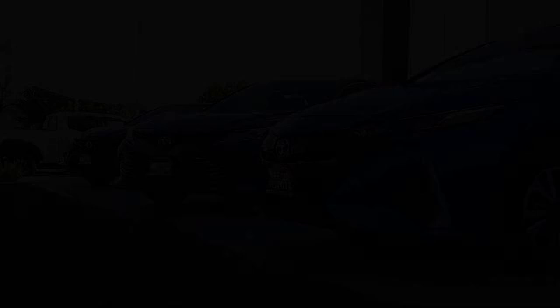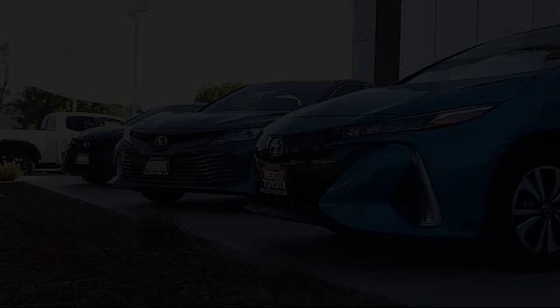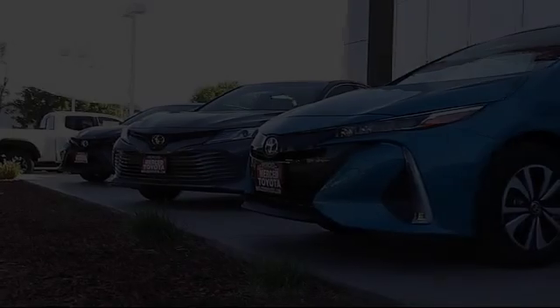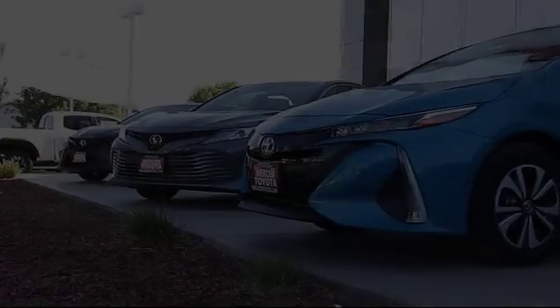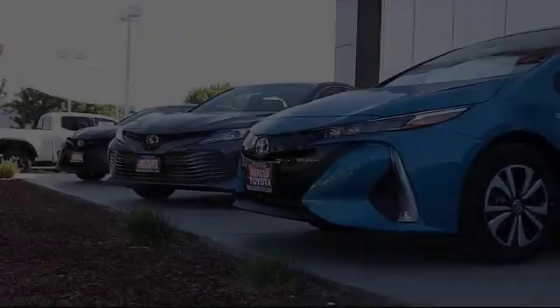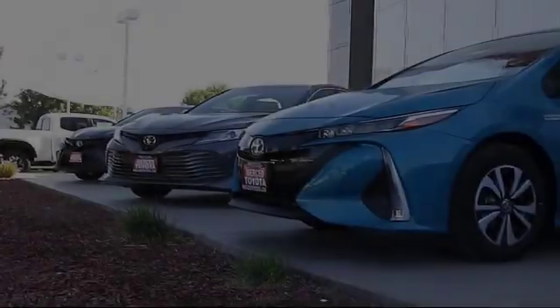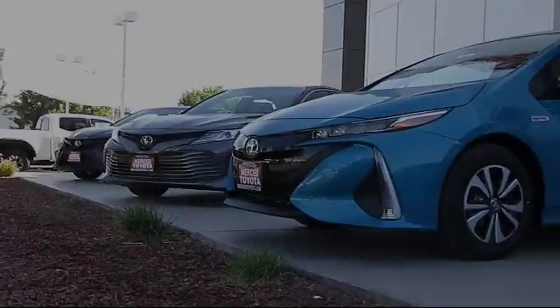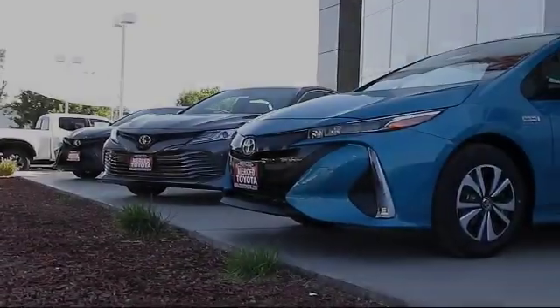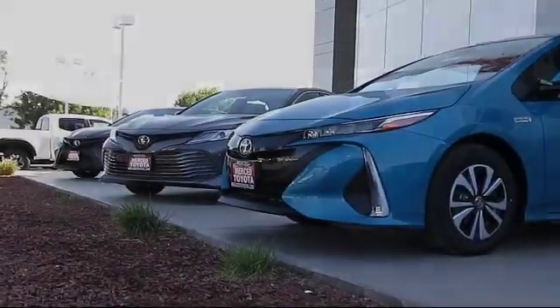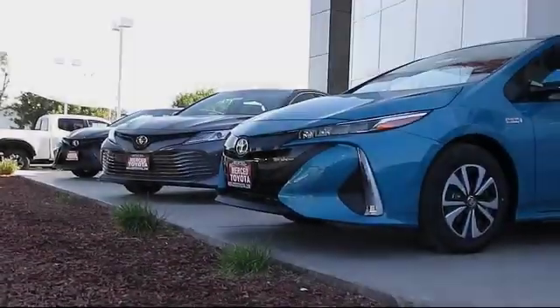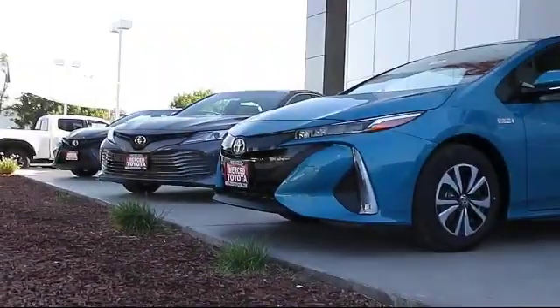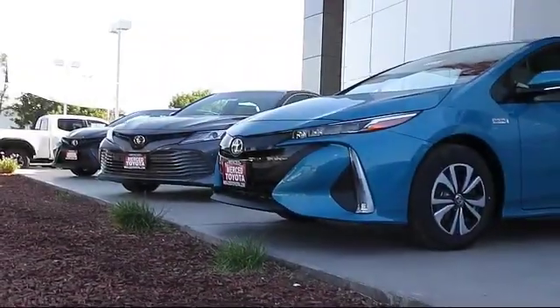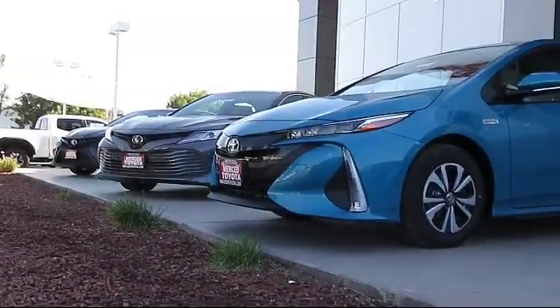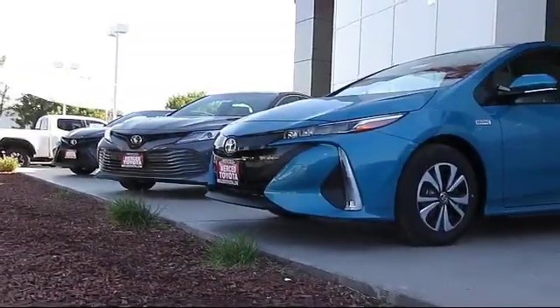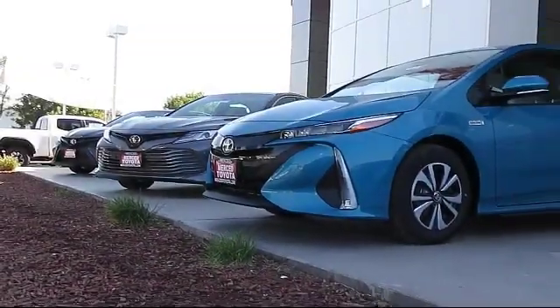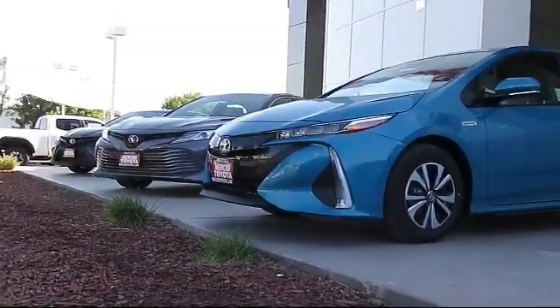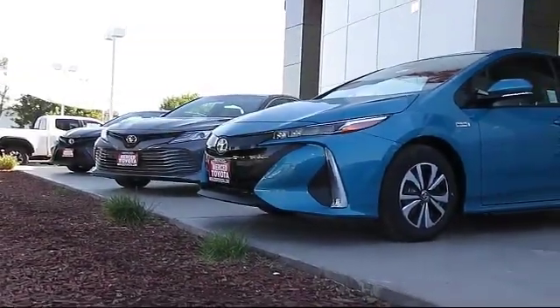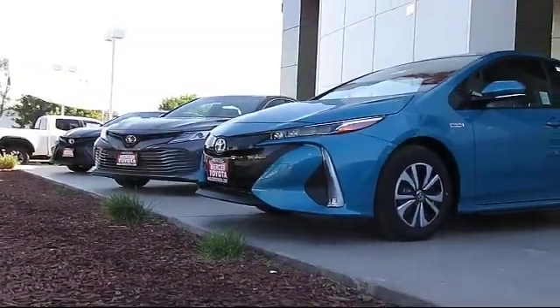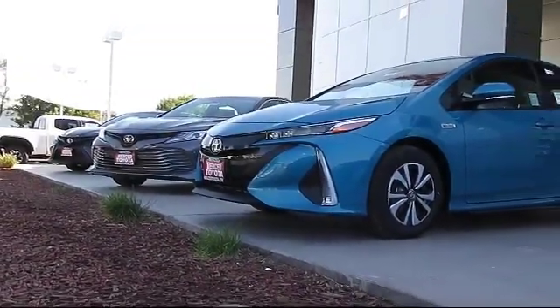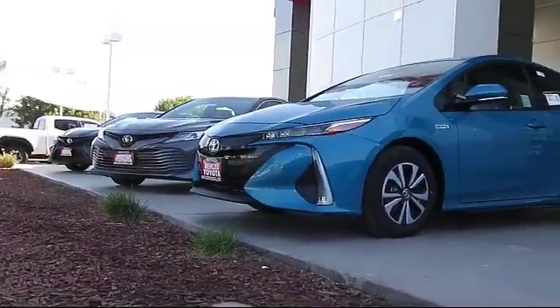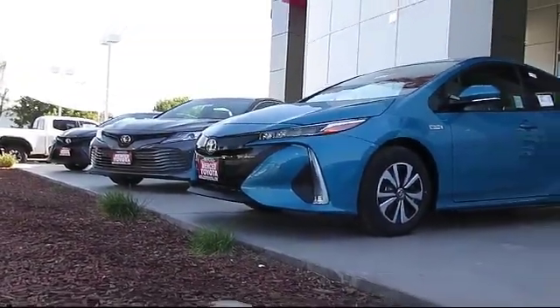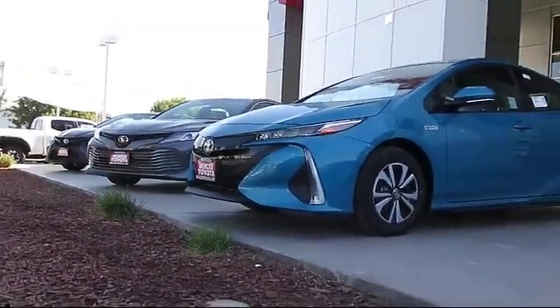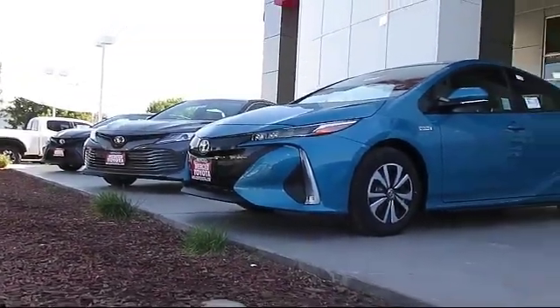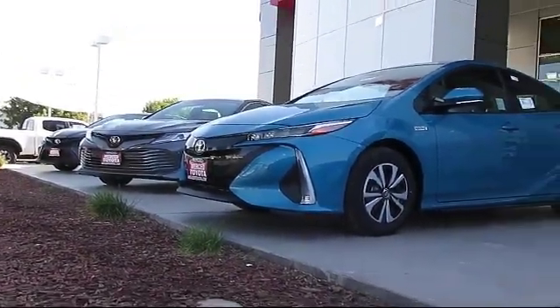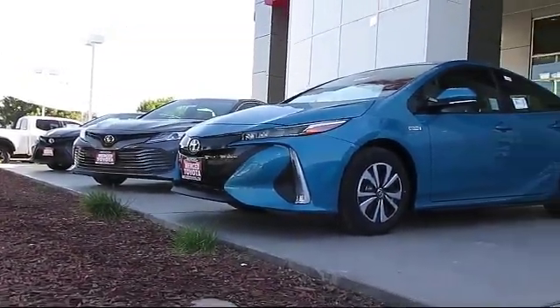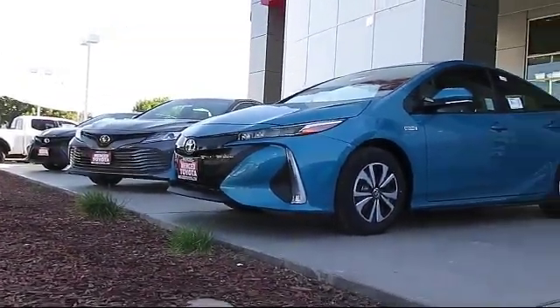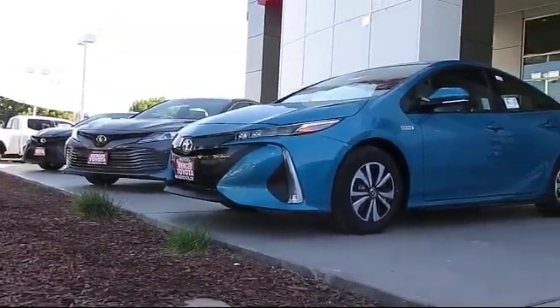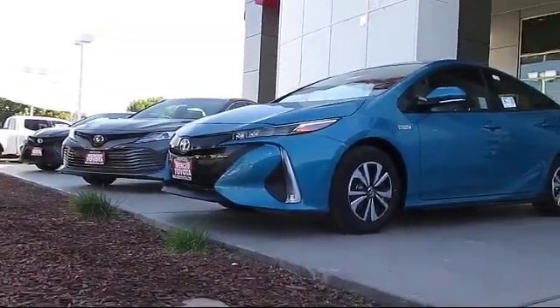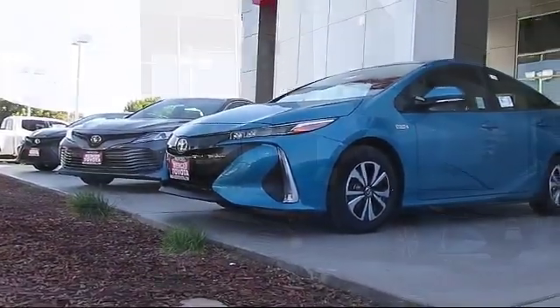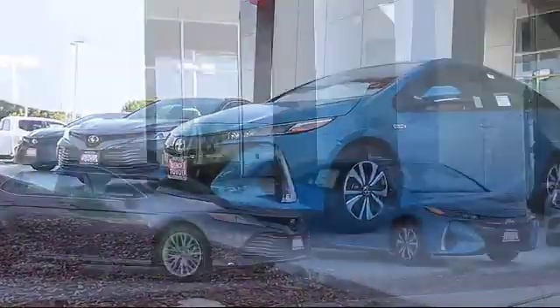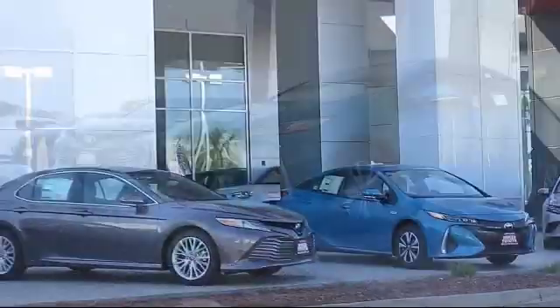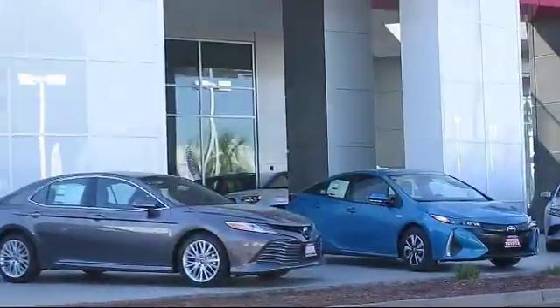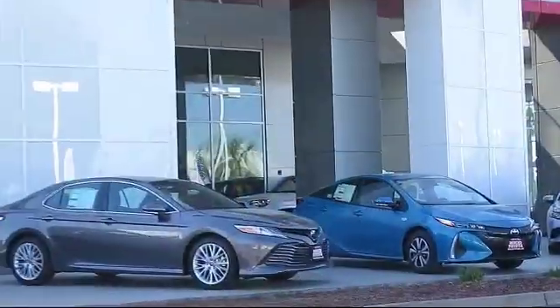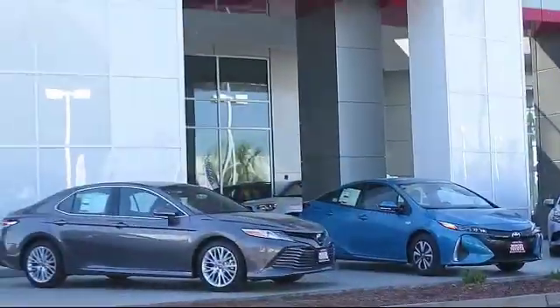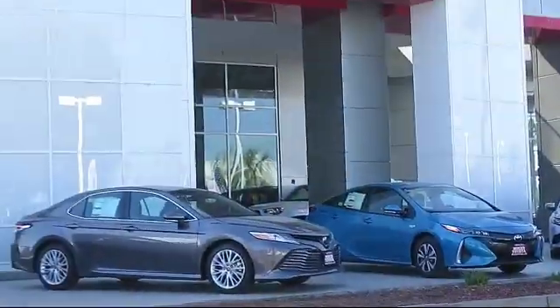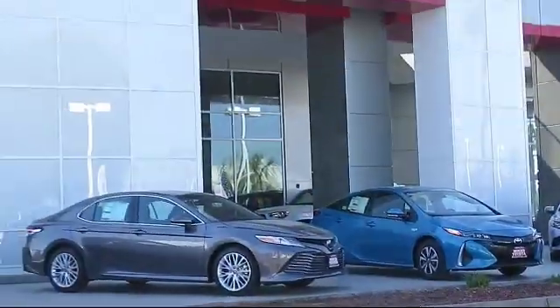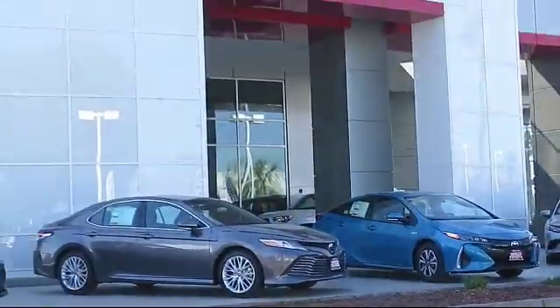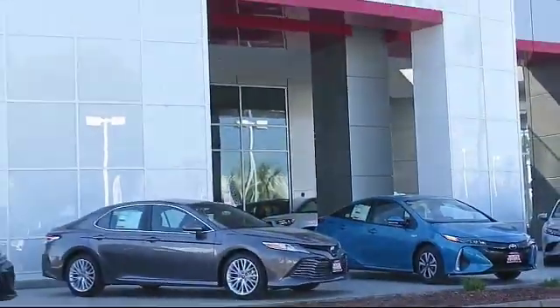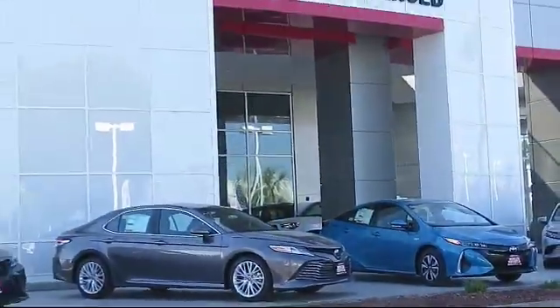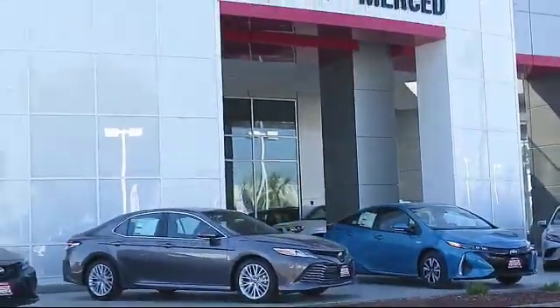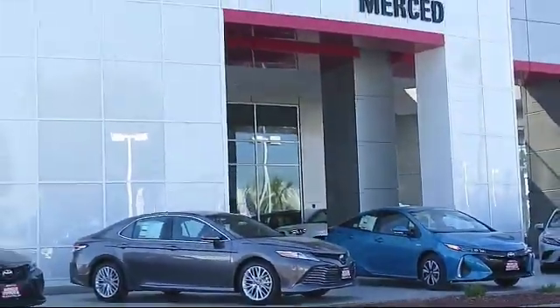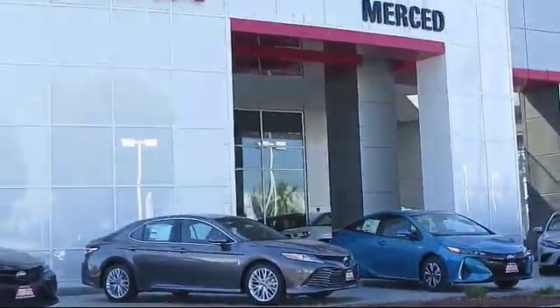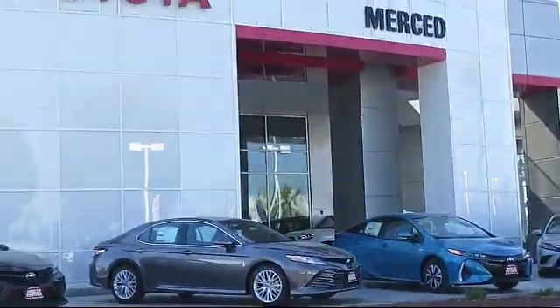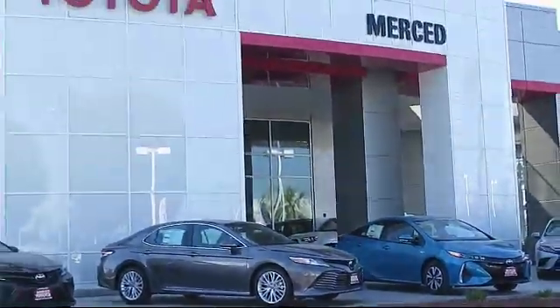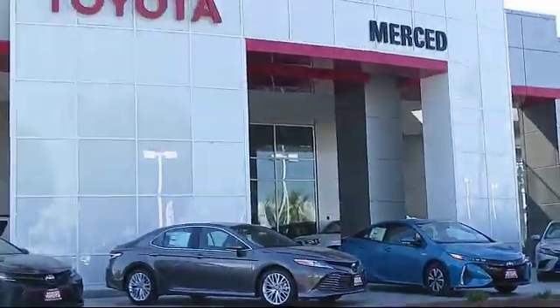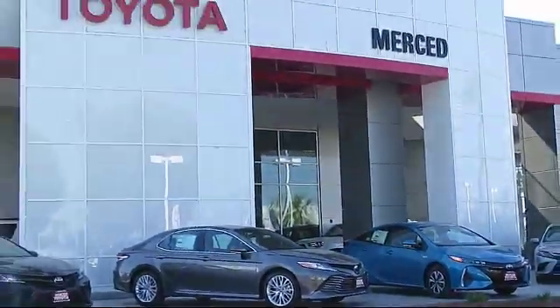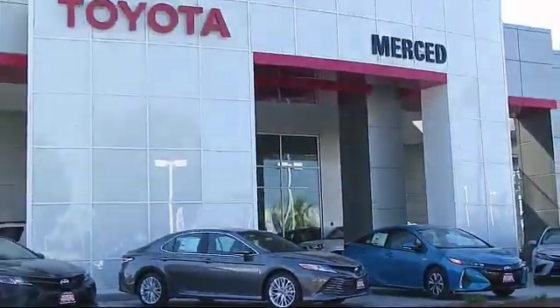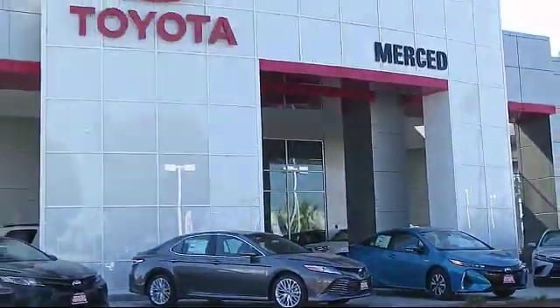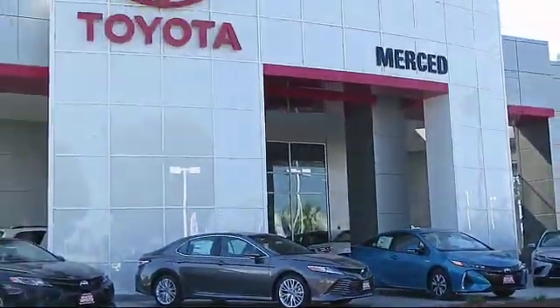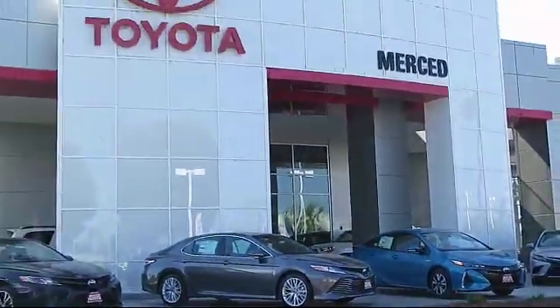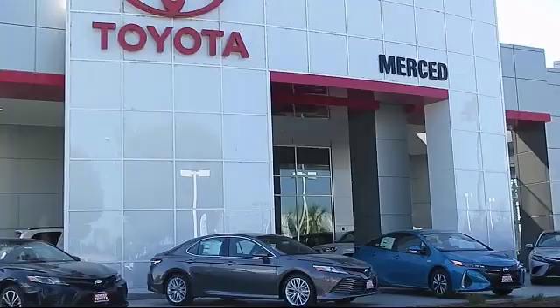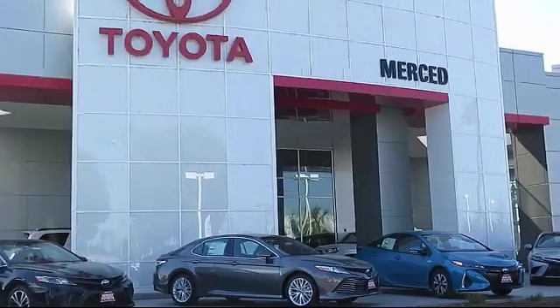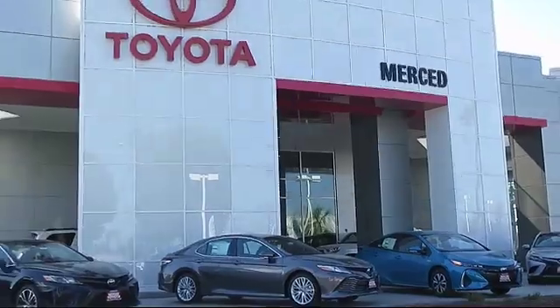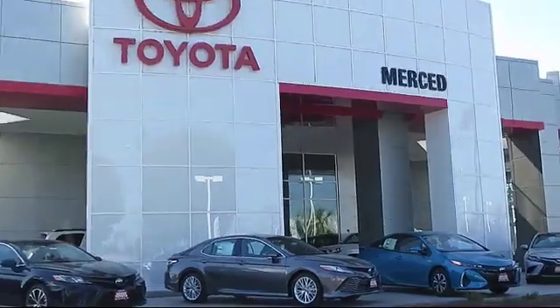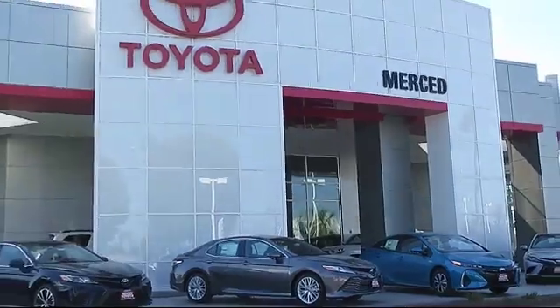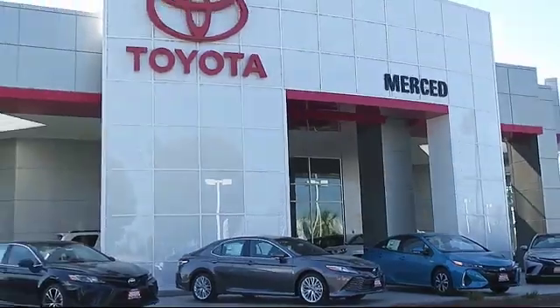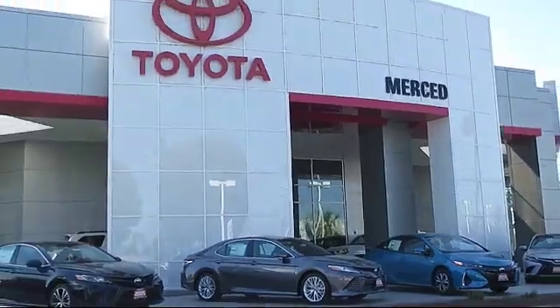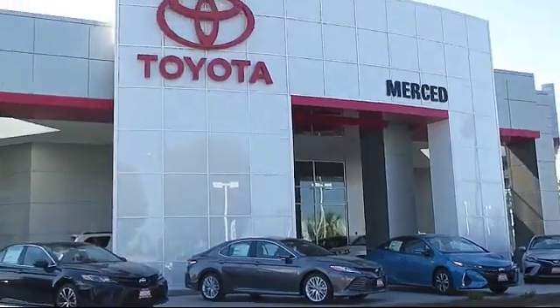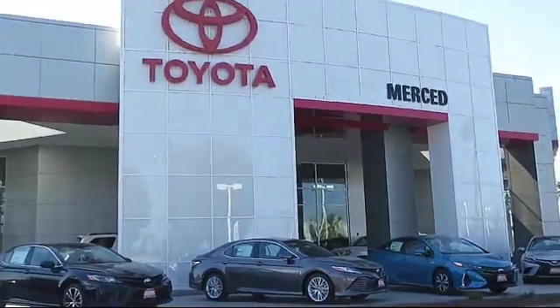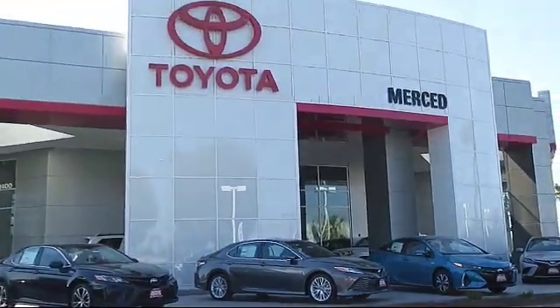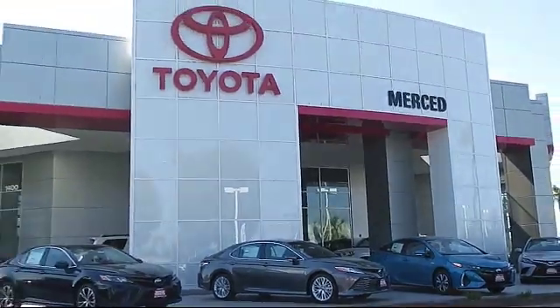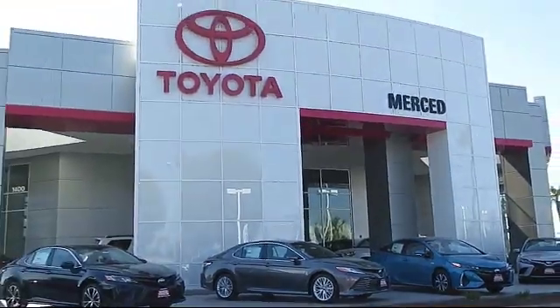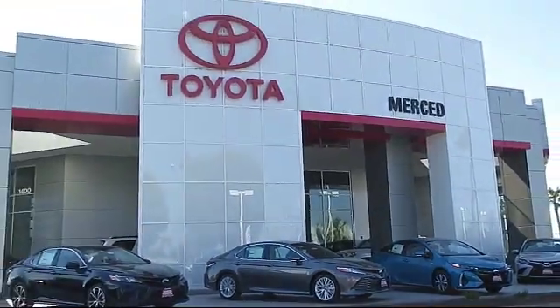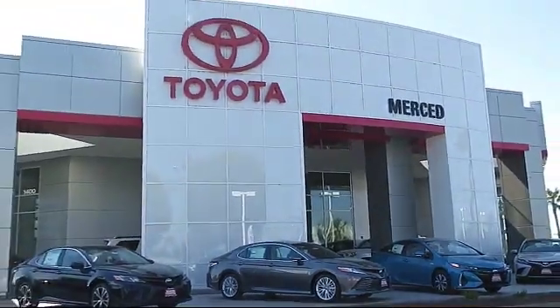Welcome to Merced Toyota, the Central Valley's premier Toyota dealership, and here's a look at another one of our great vehicles.